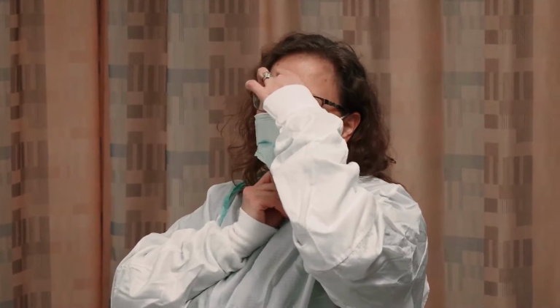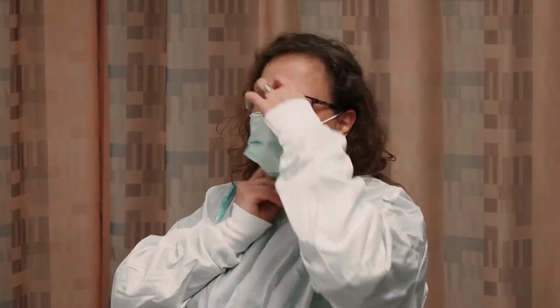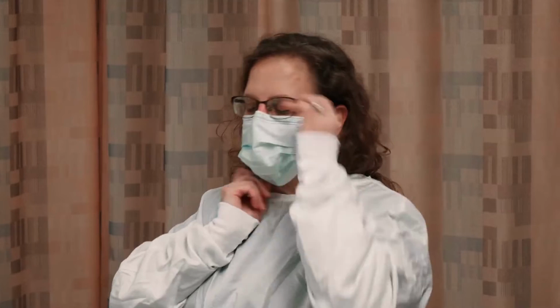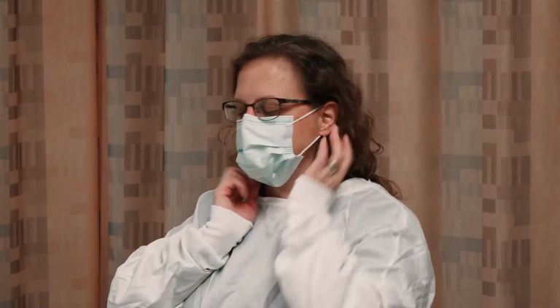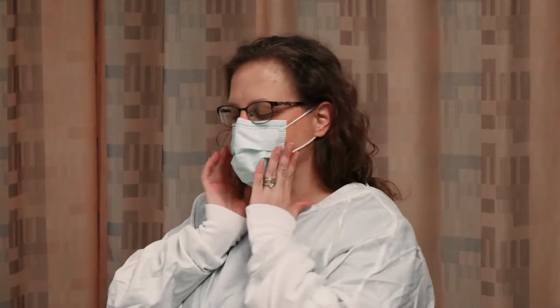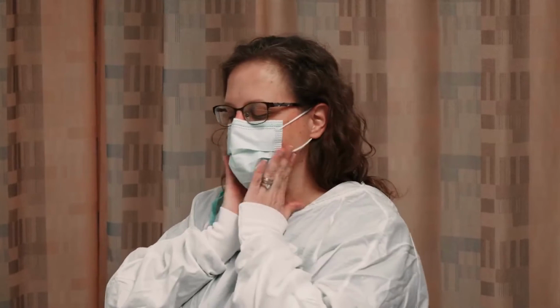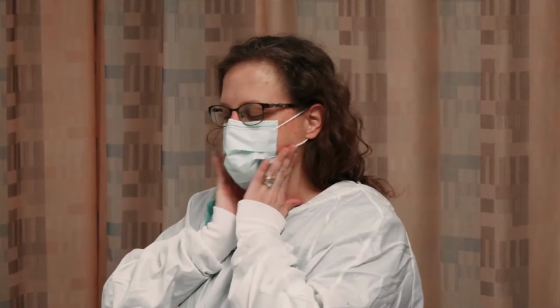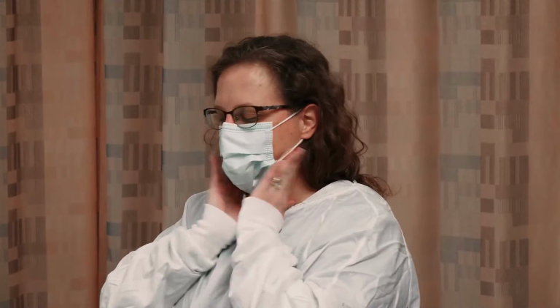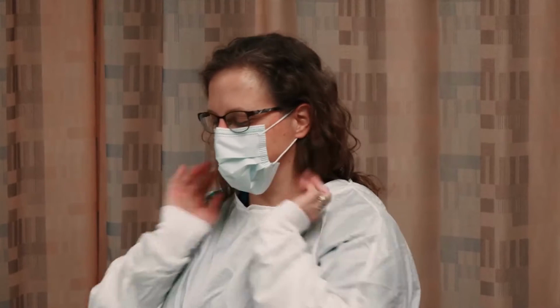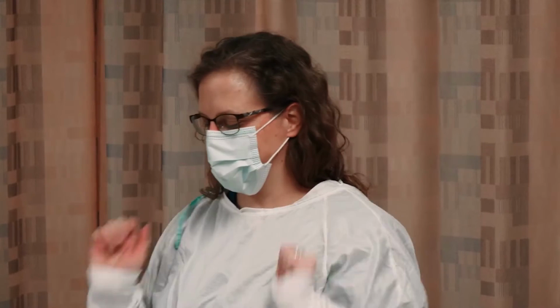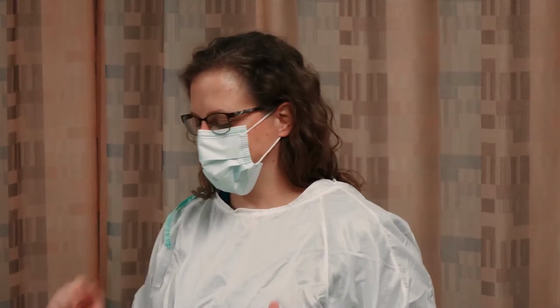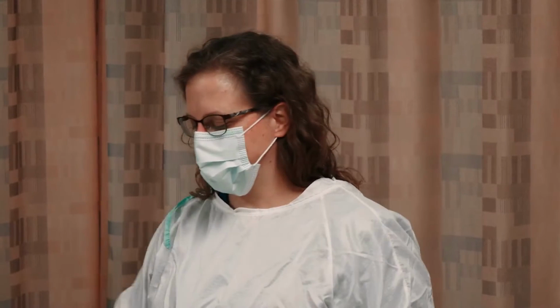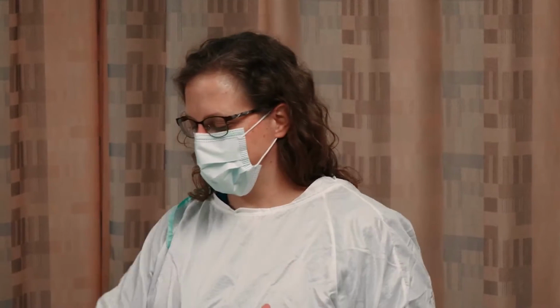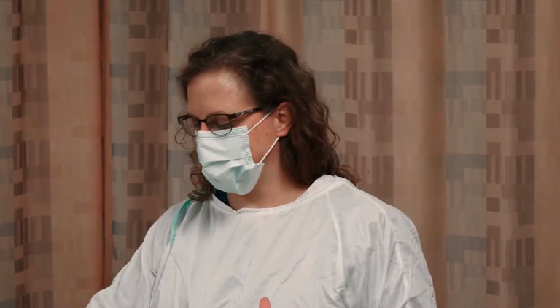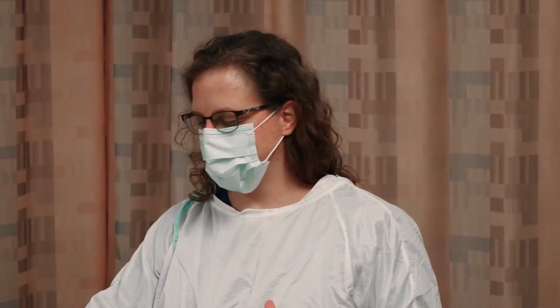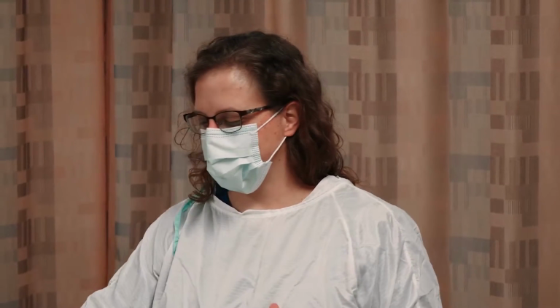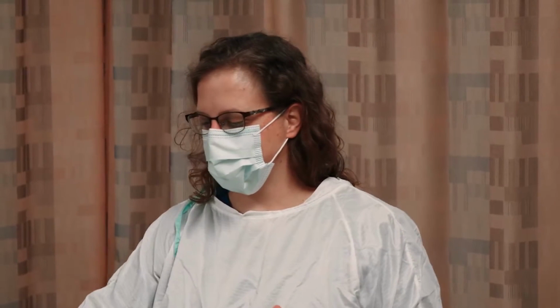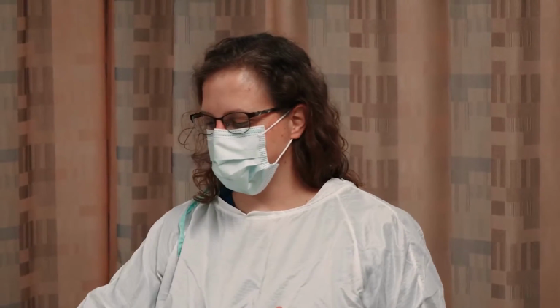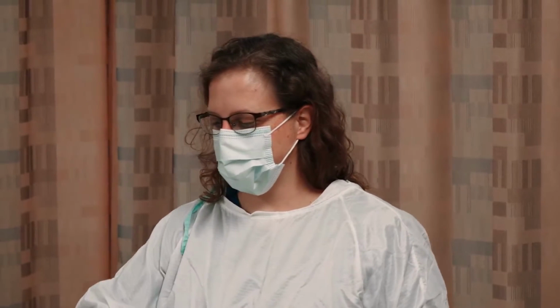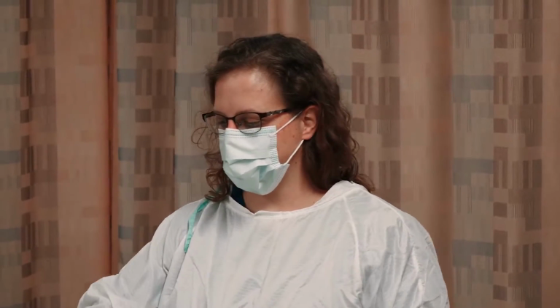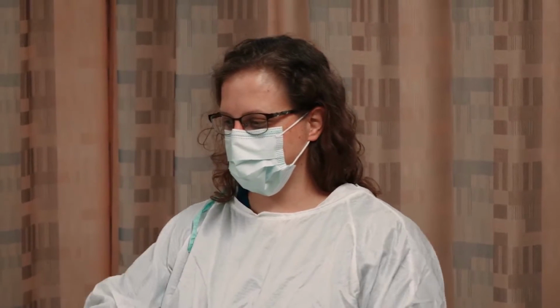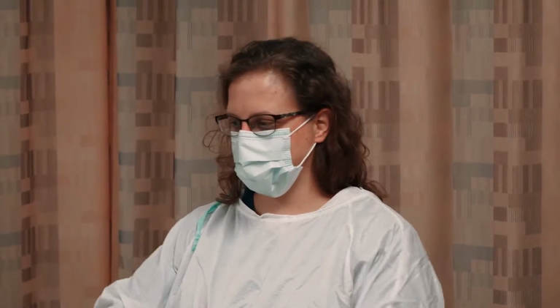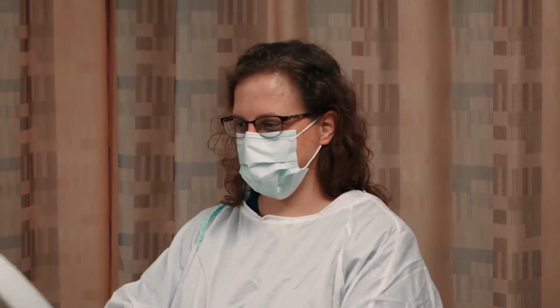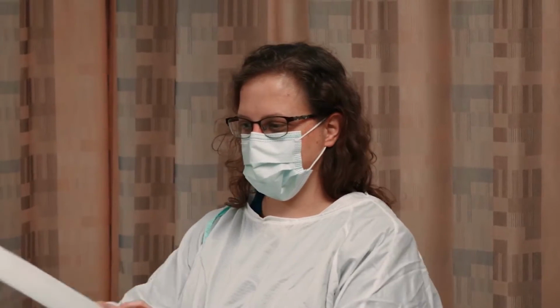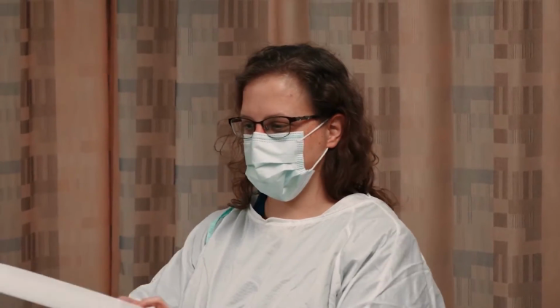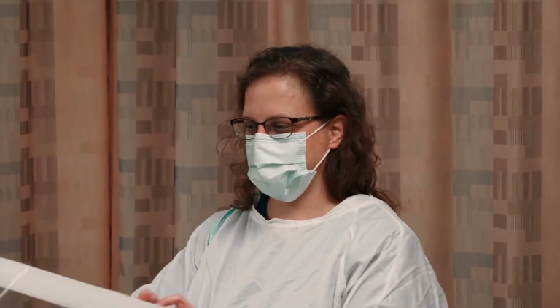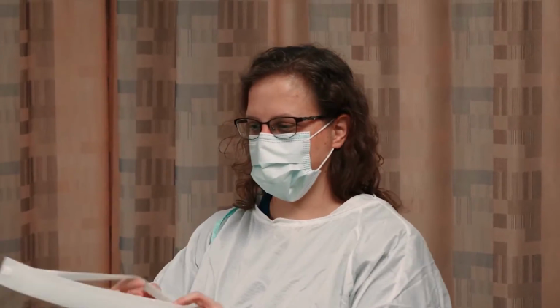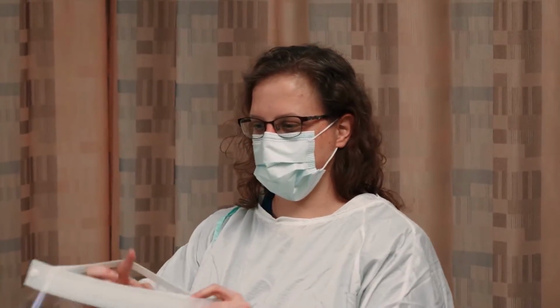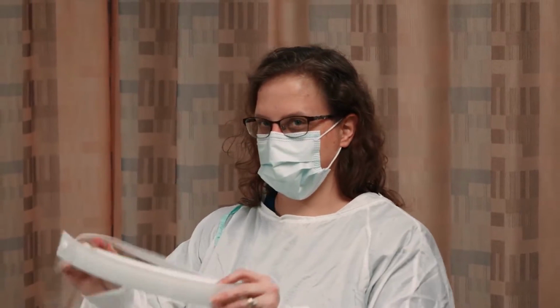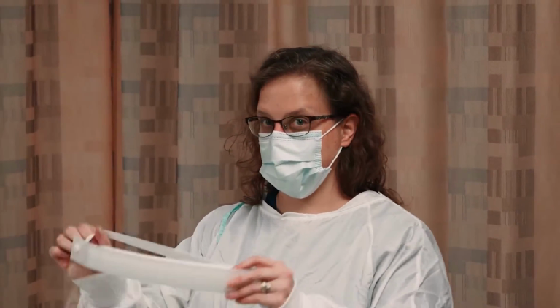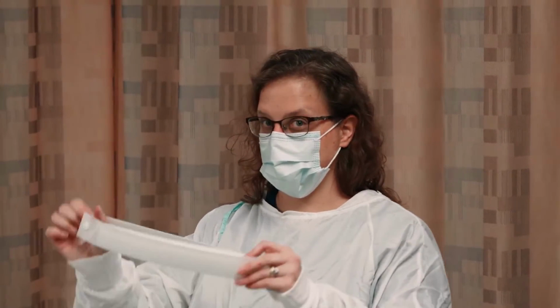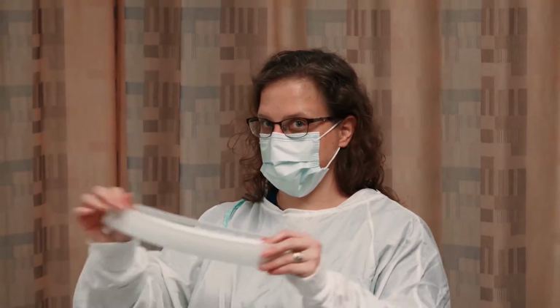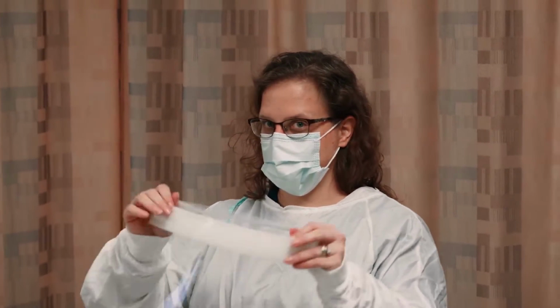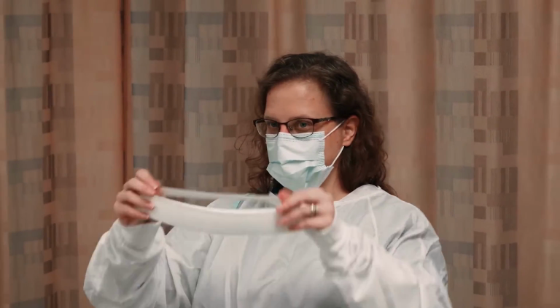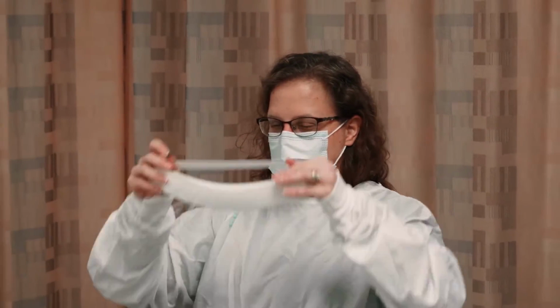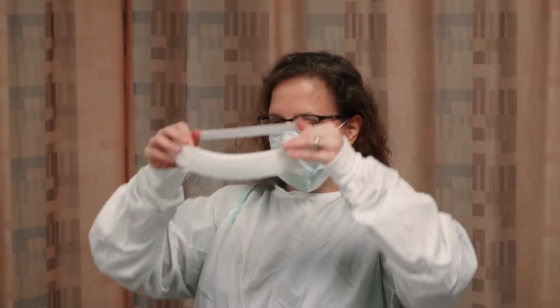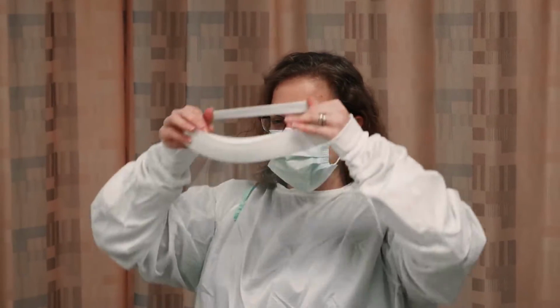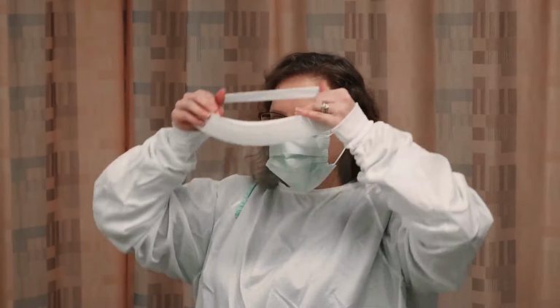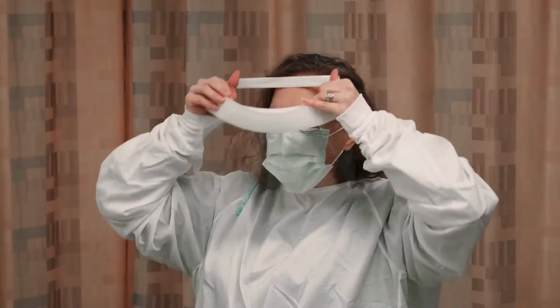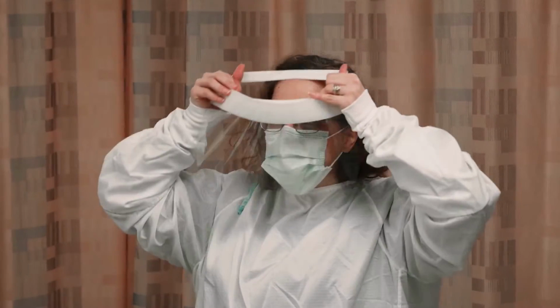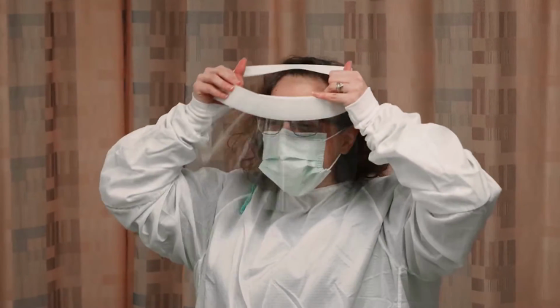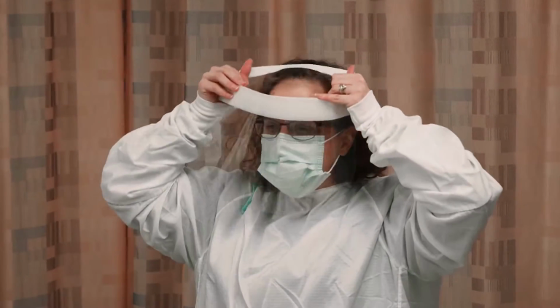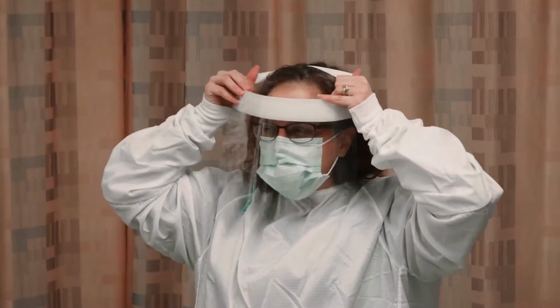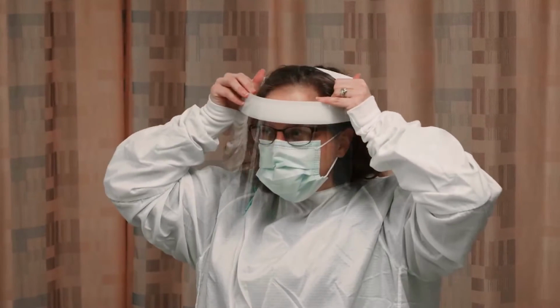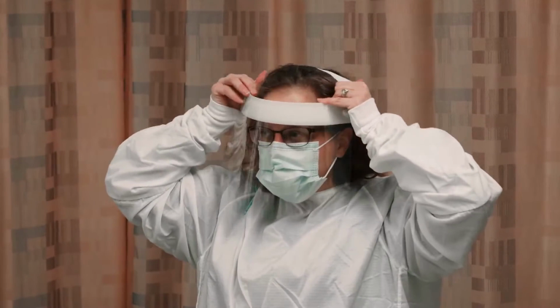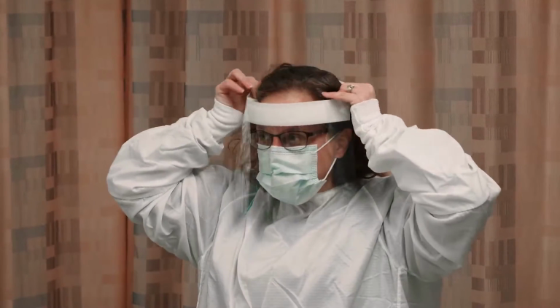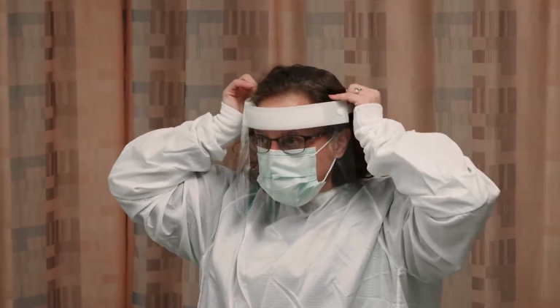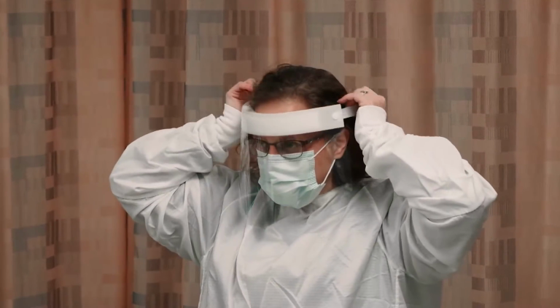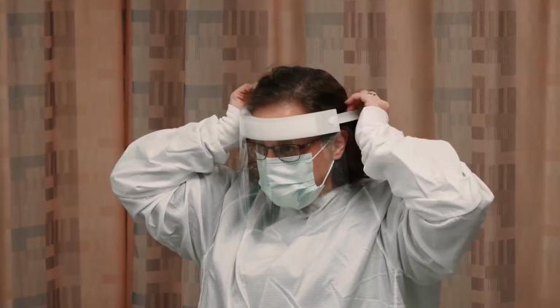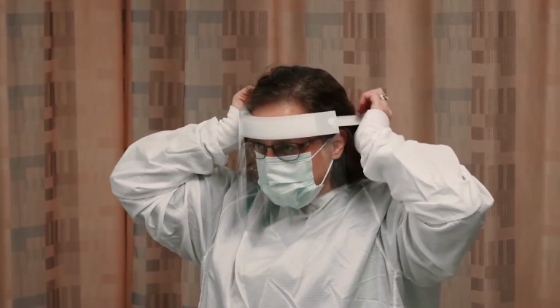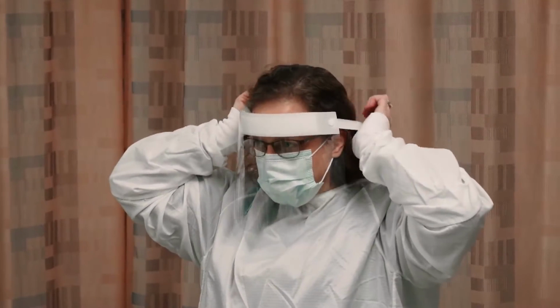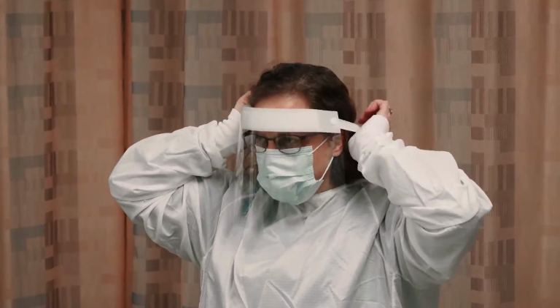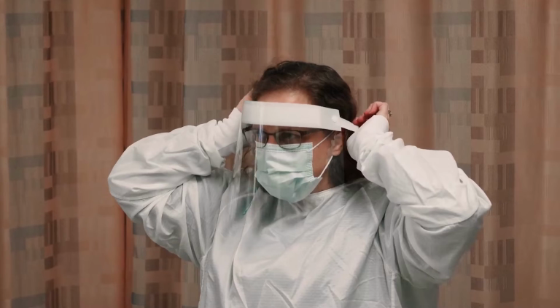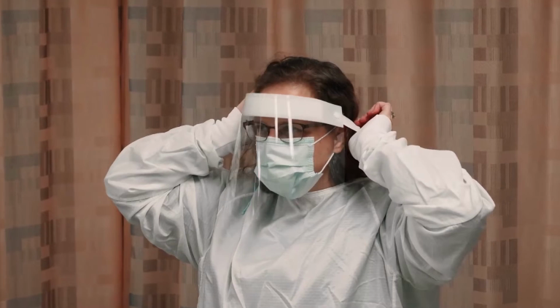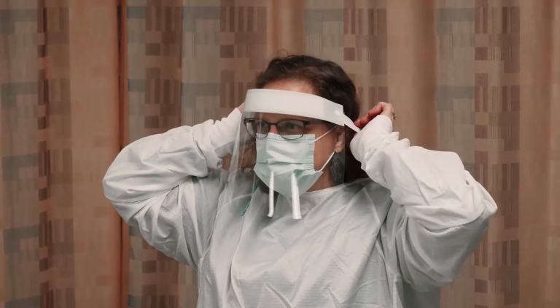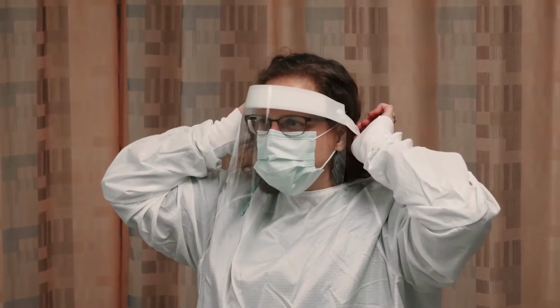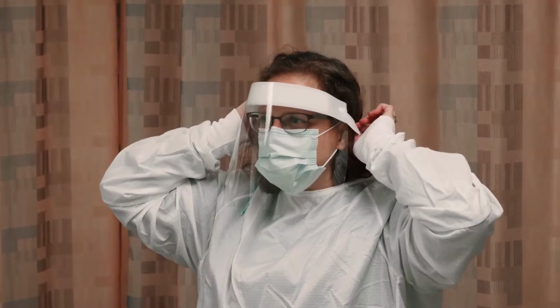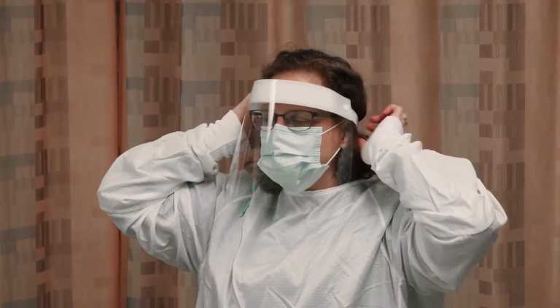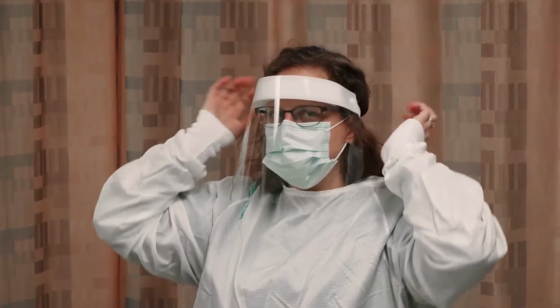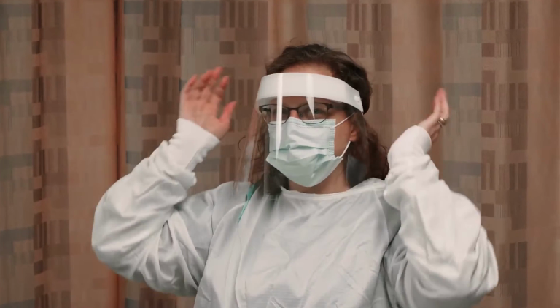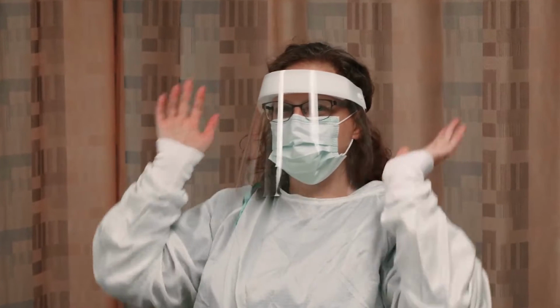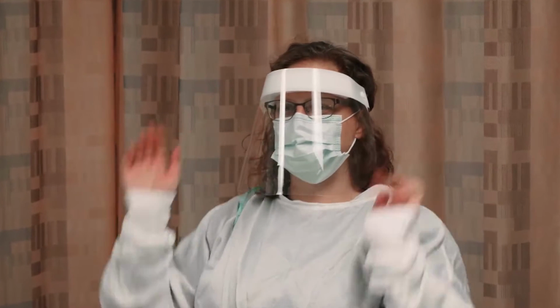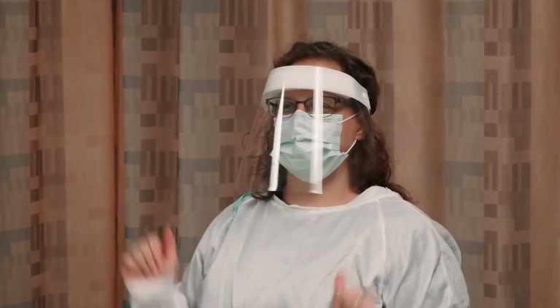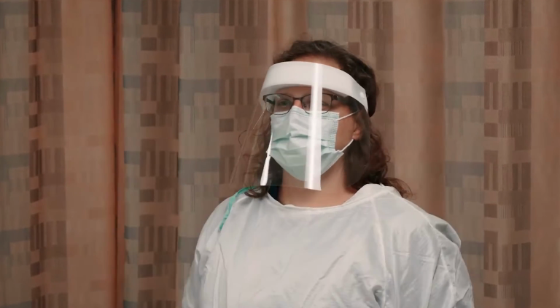And the next thing is the fun part — the goggles, or in this case a face shield. We can also have some fancy surgical goggles.